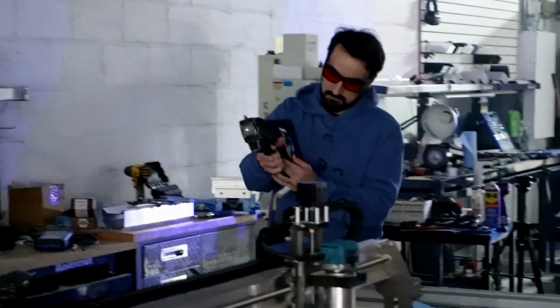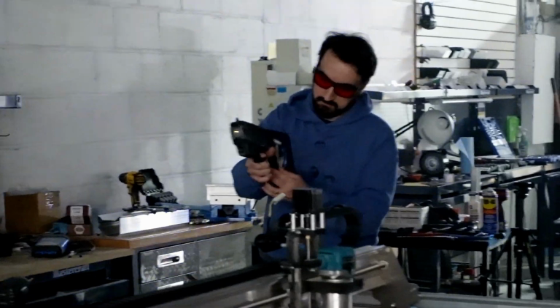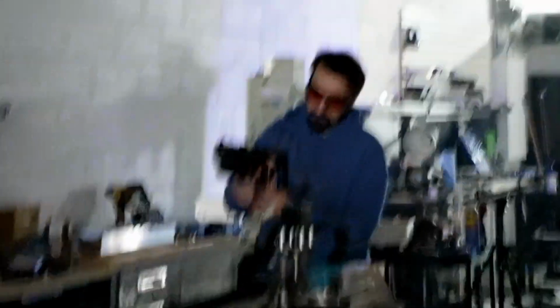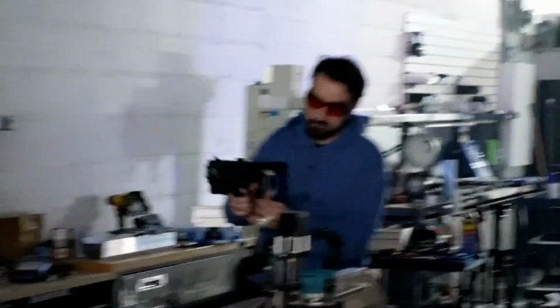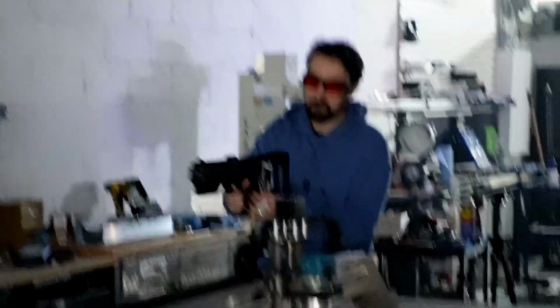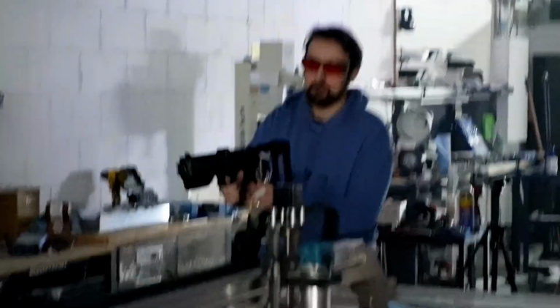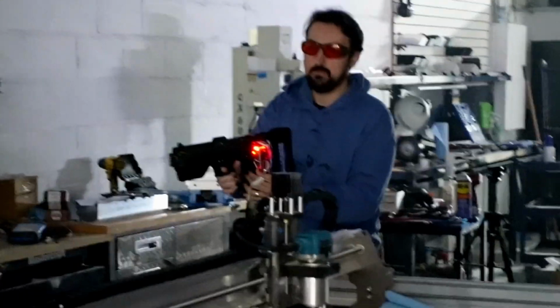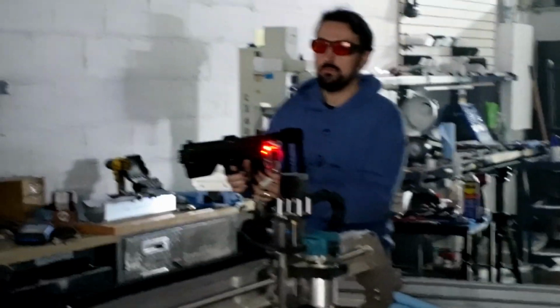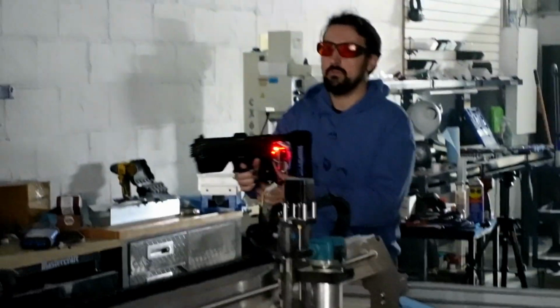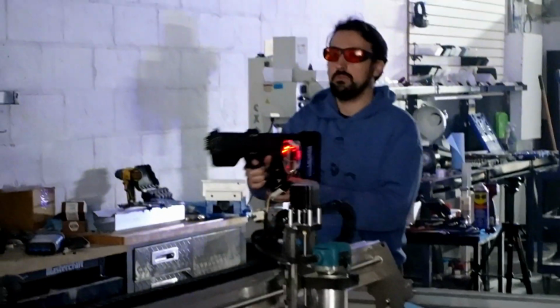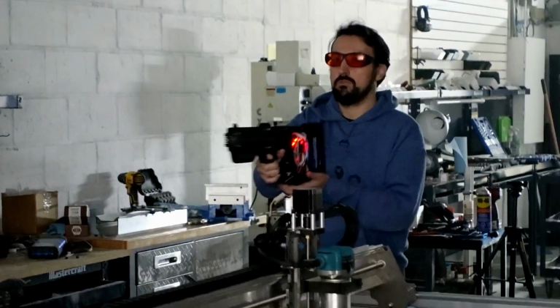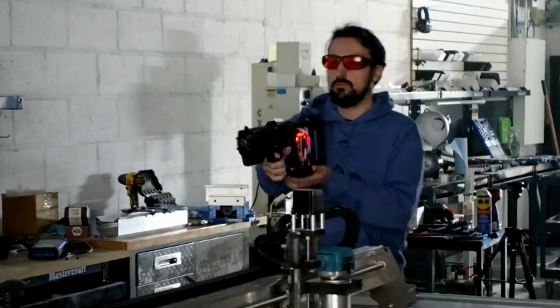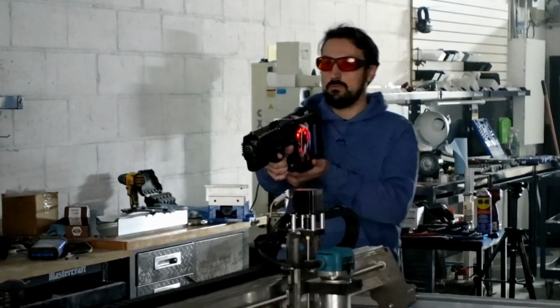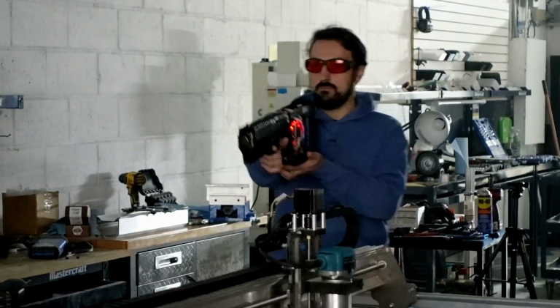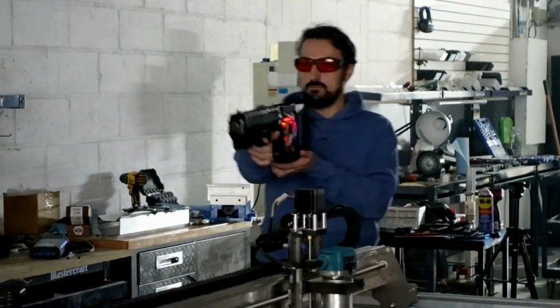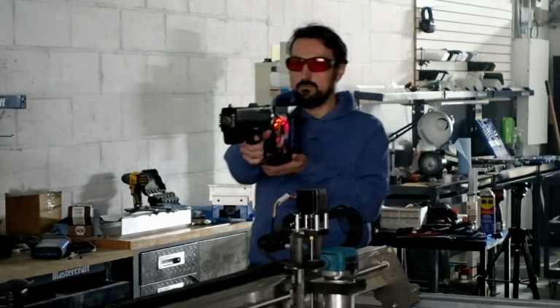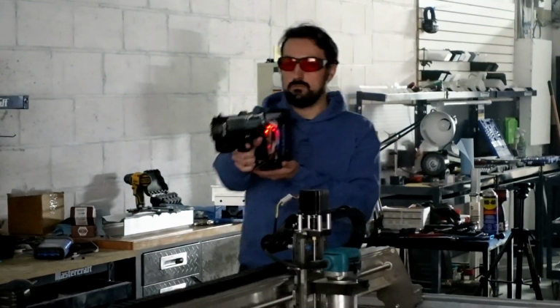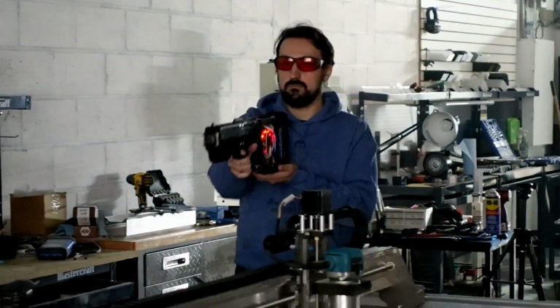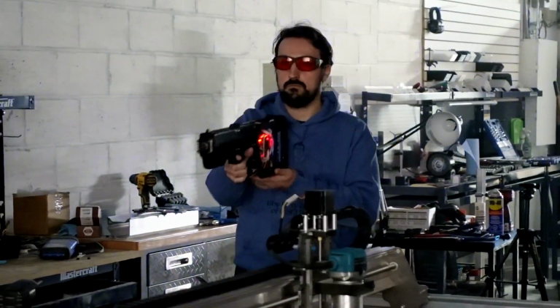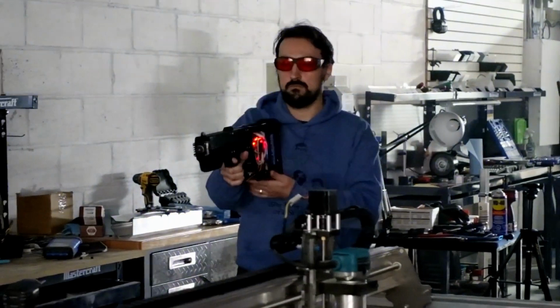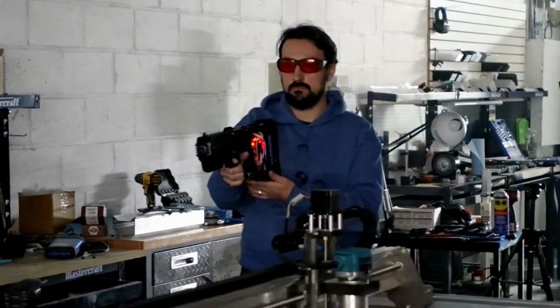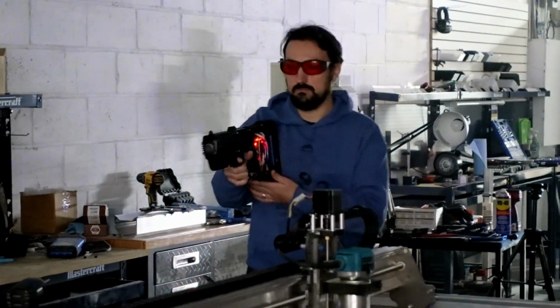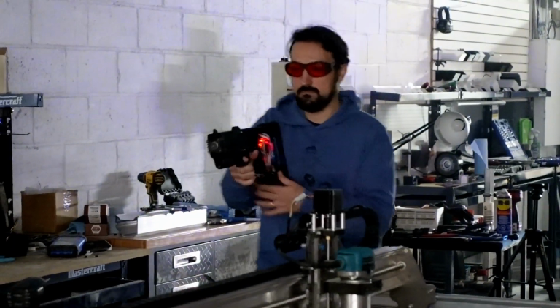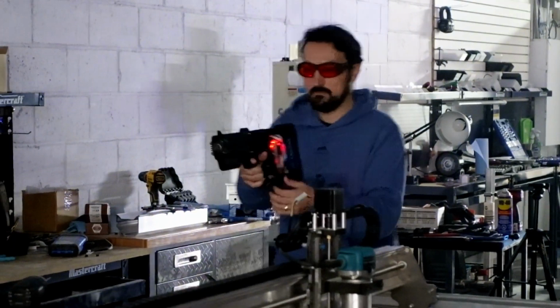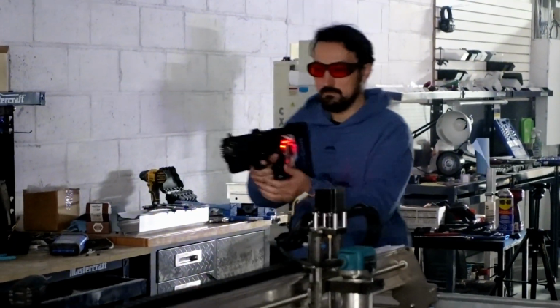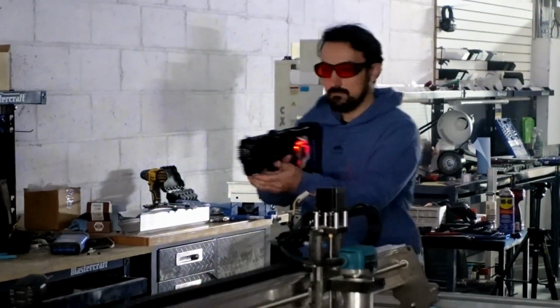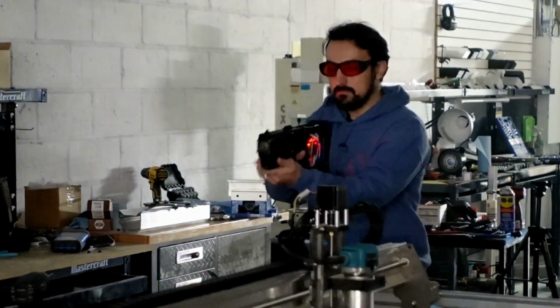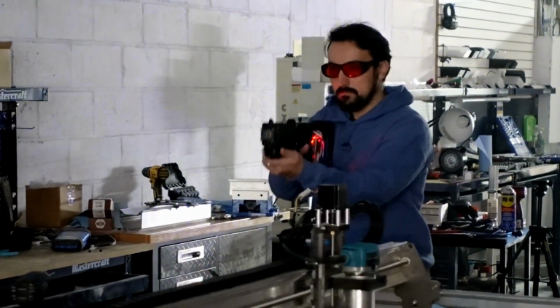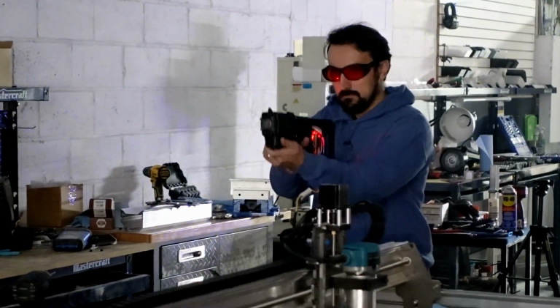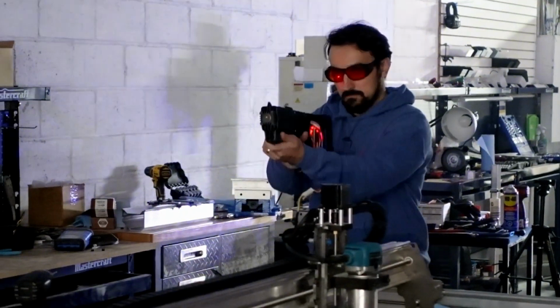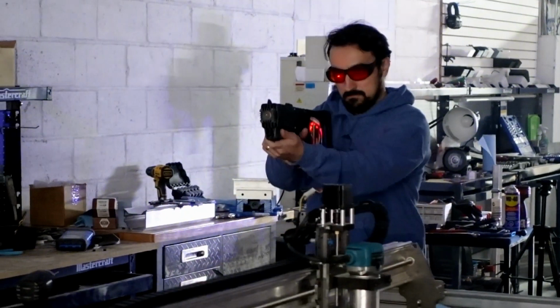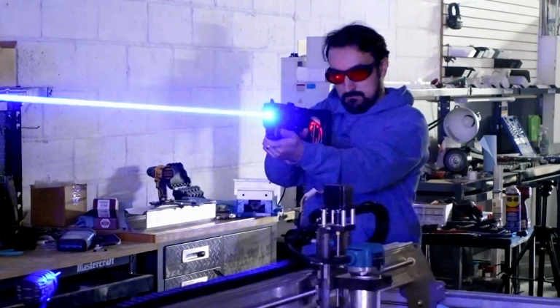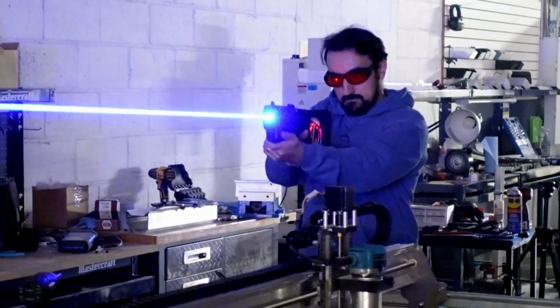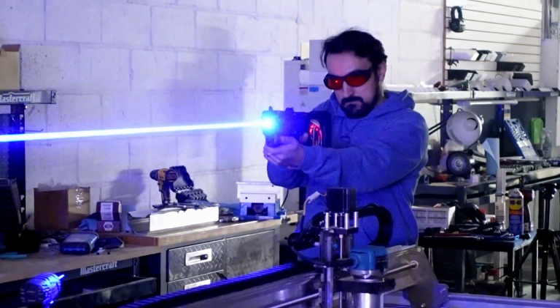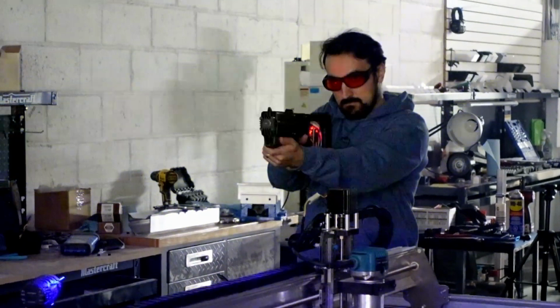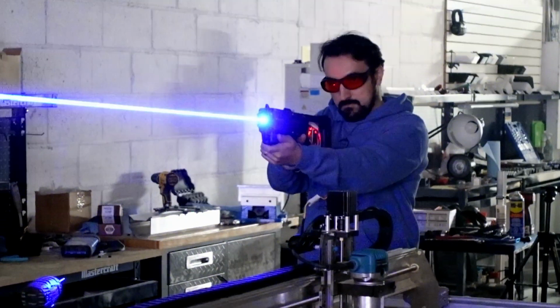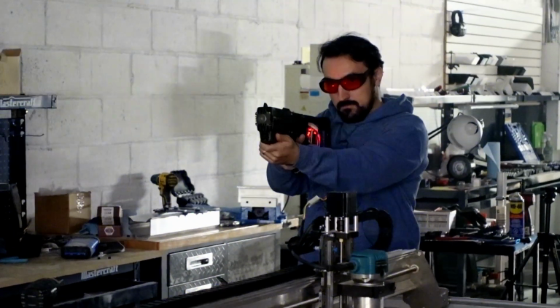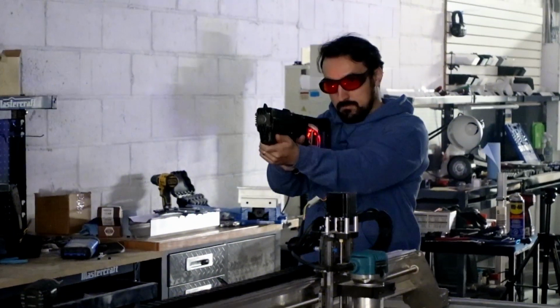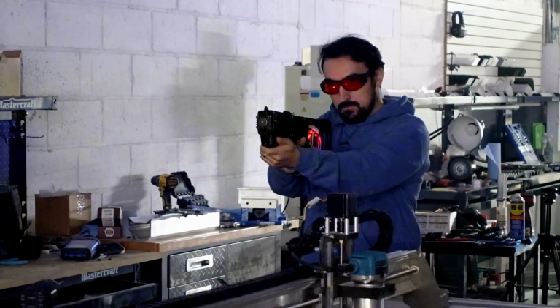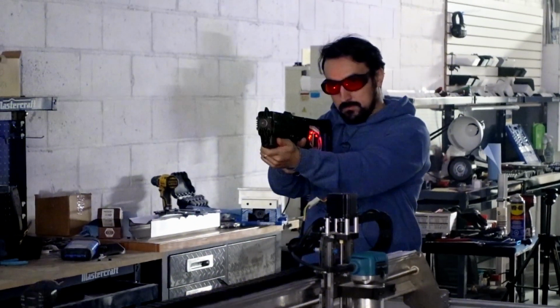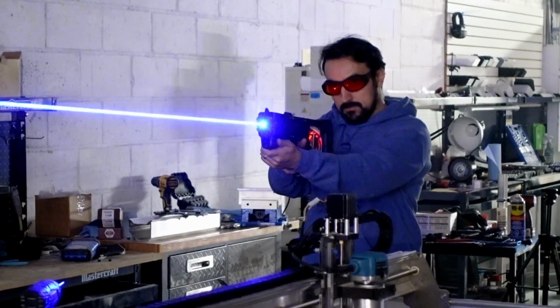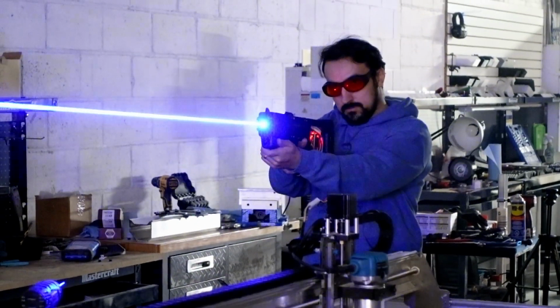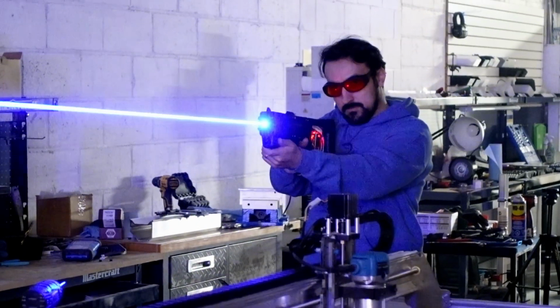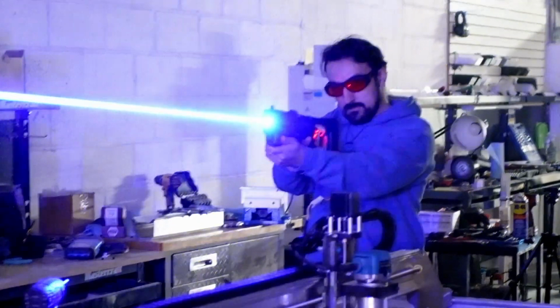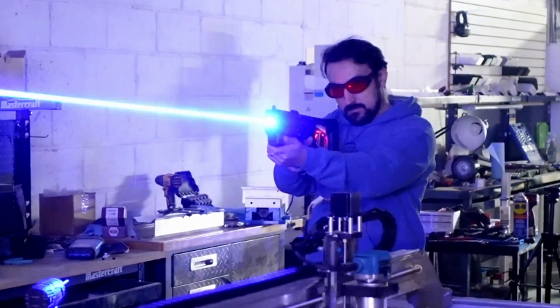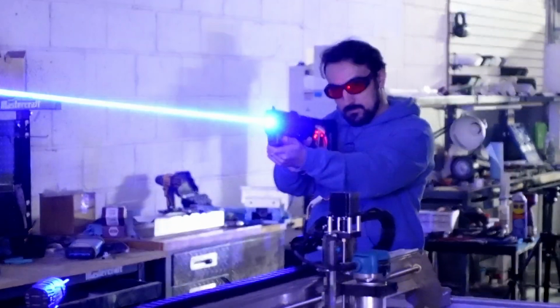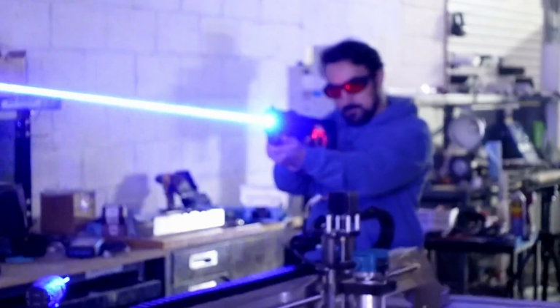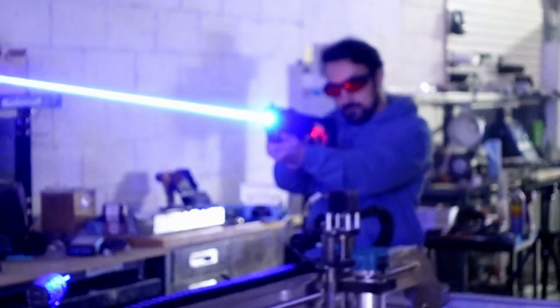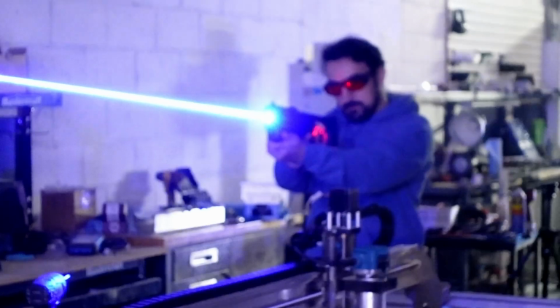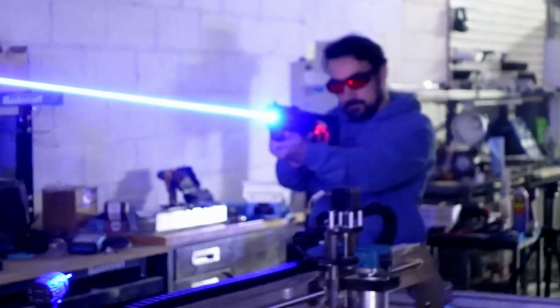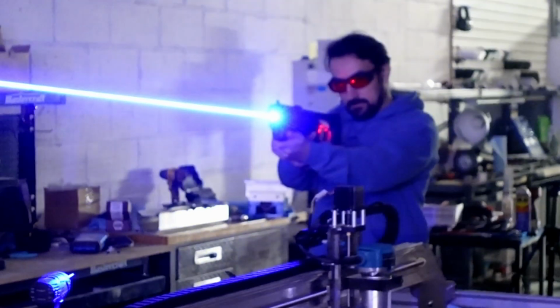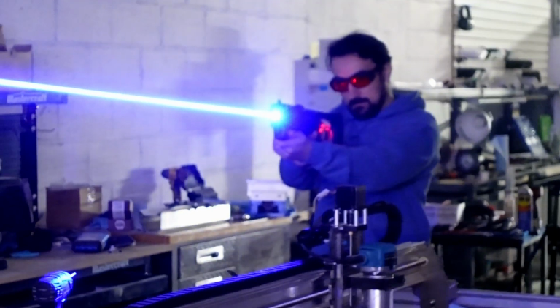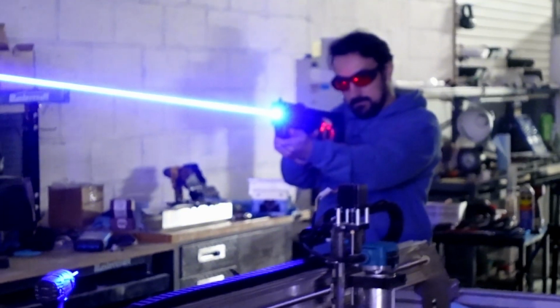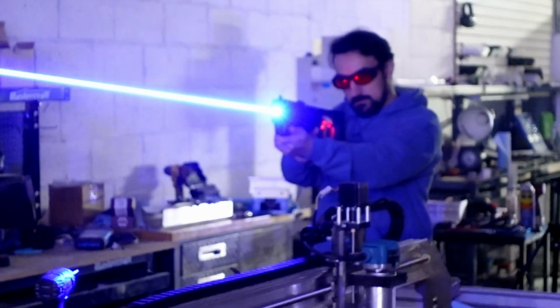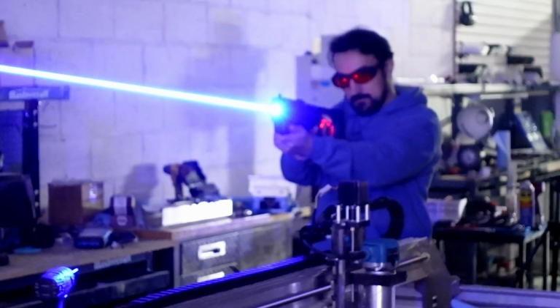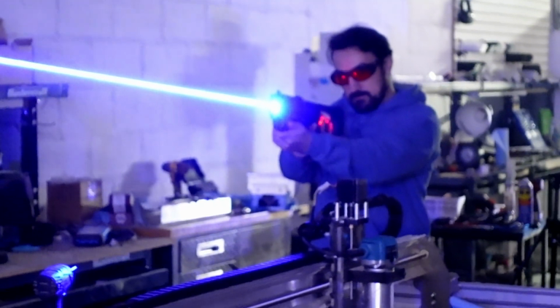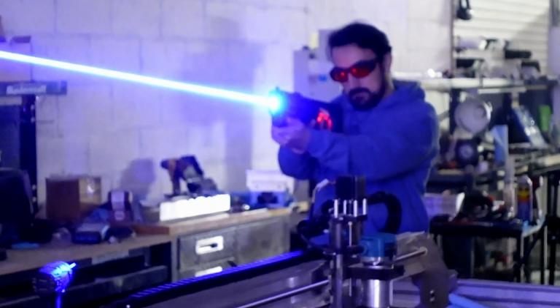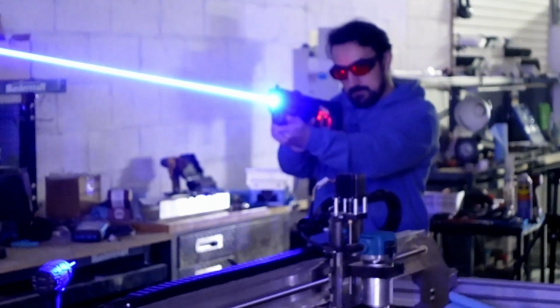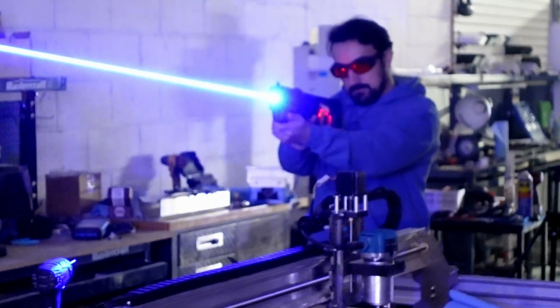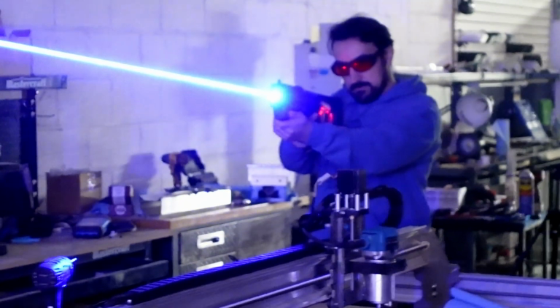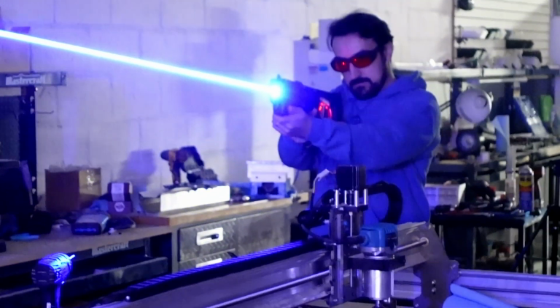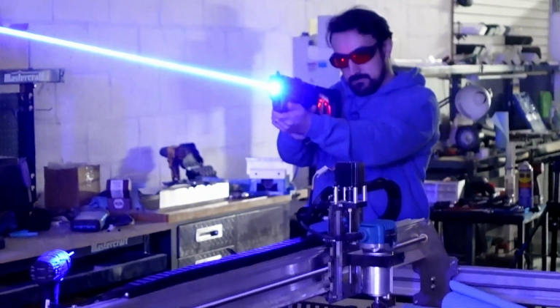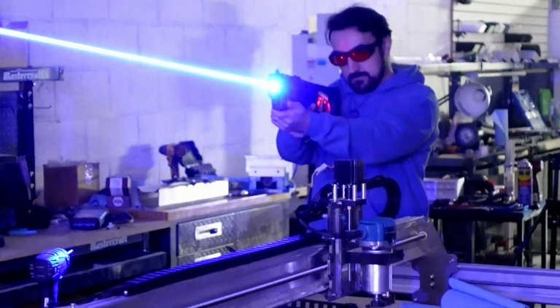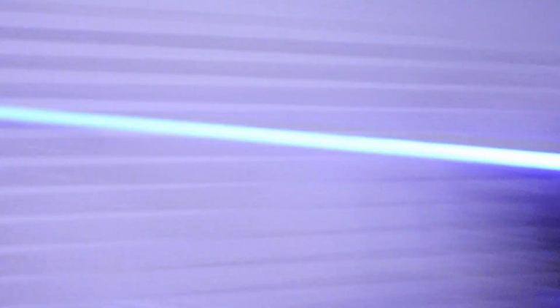The Not A Laser Gun takes a super powerful laser beam system and lets you freehand carve from hundreds of feet away.